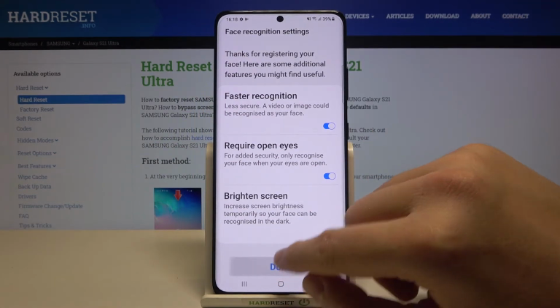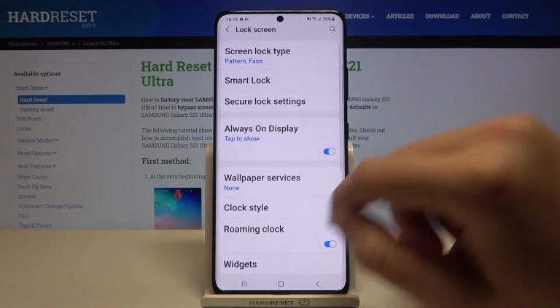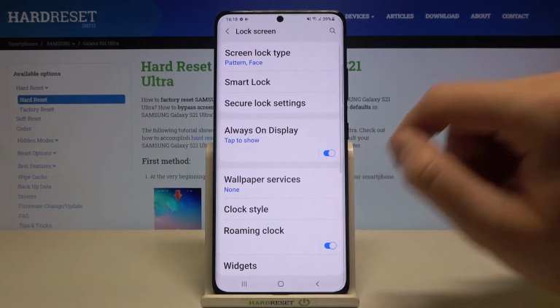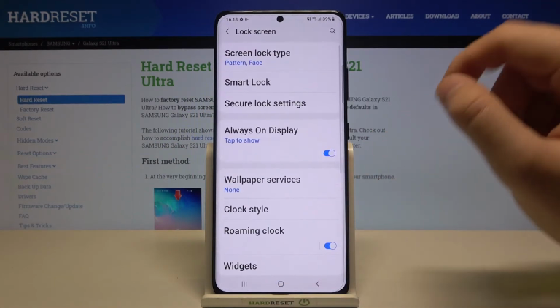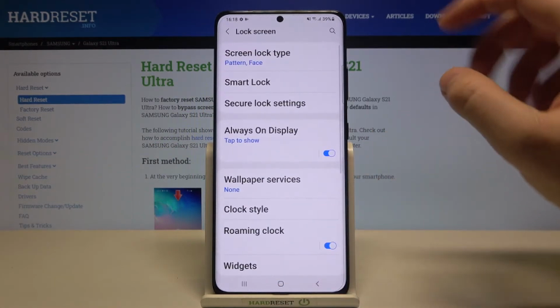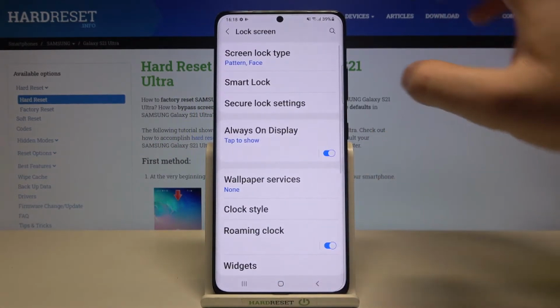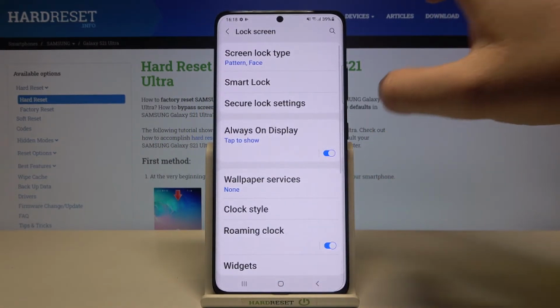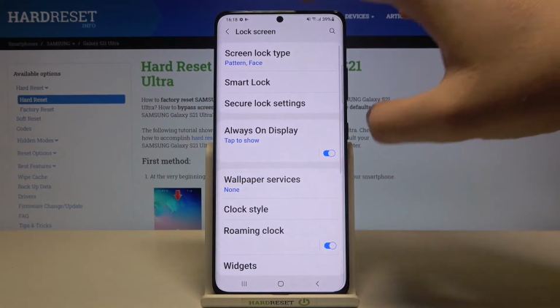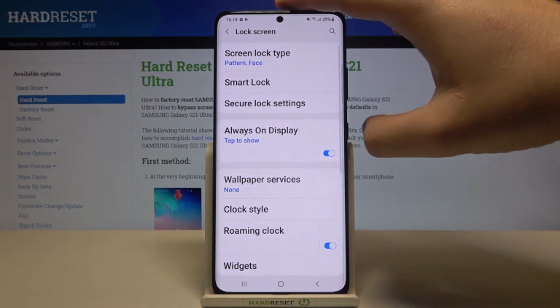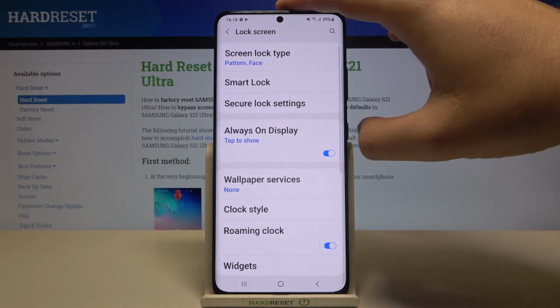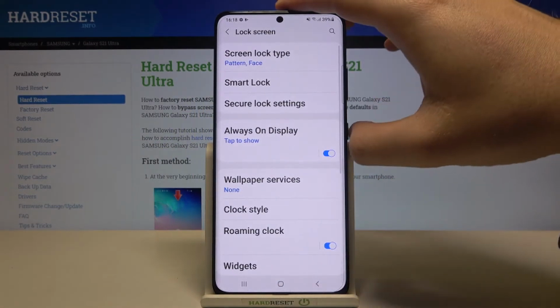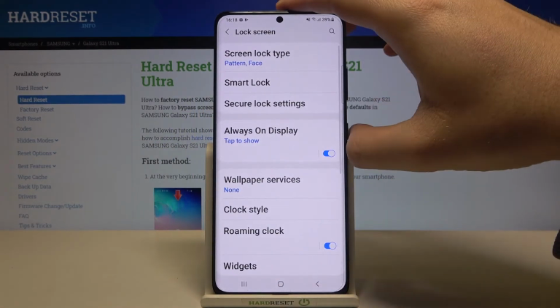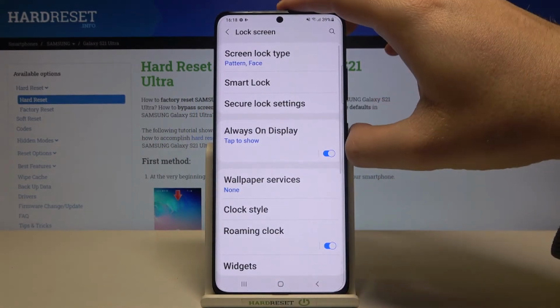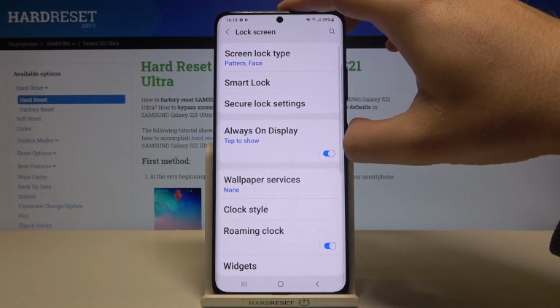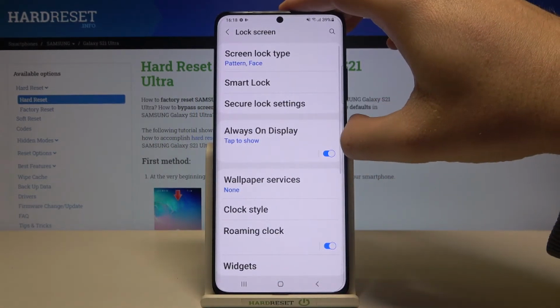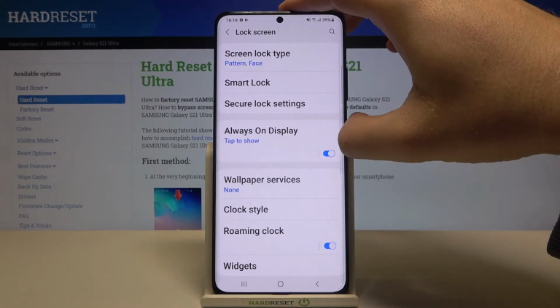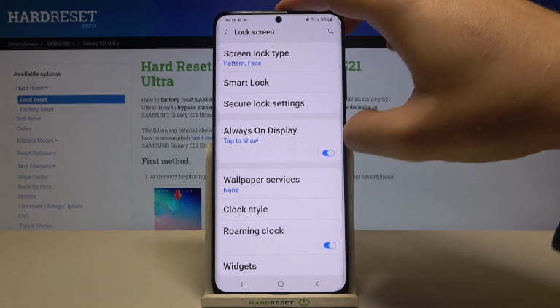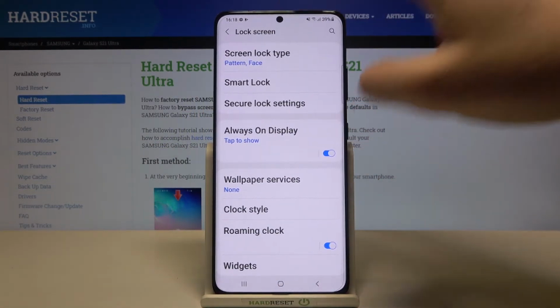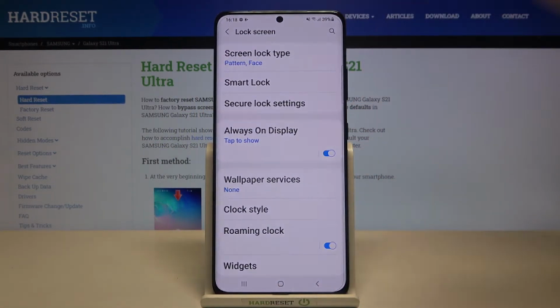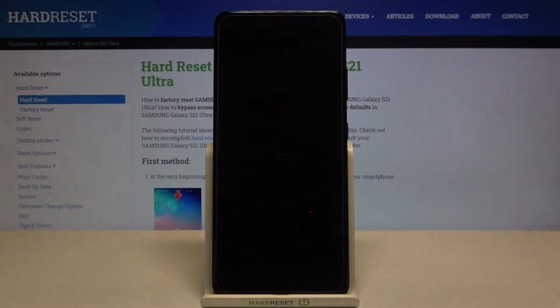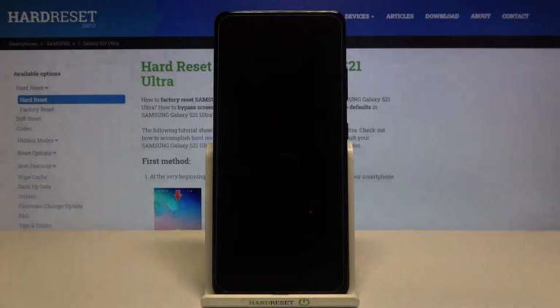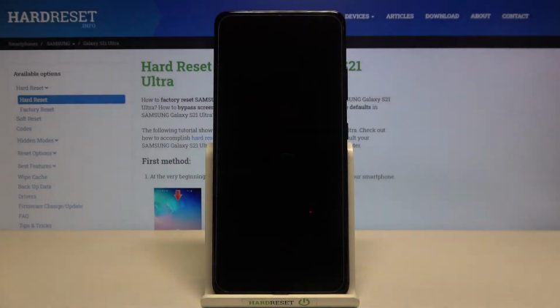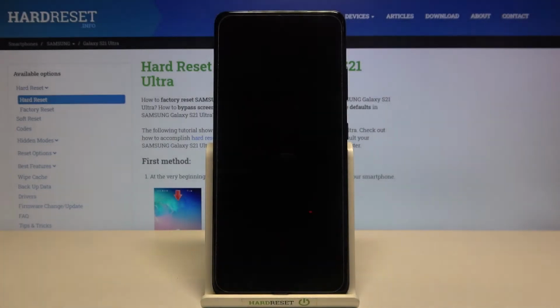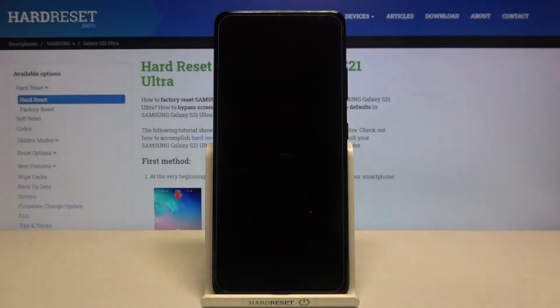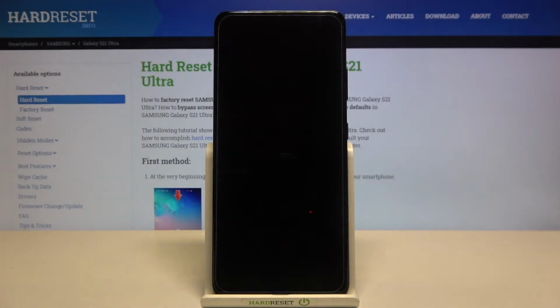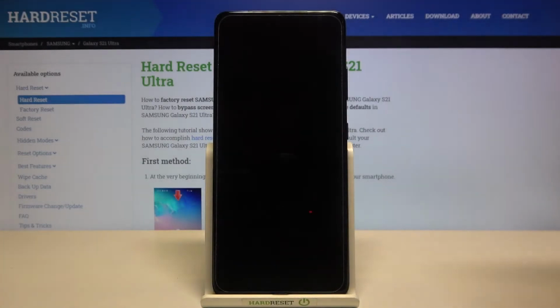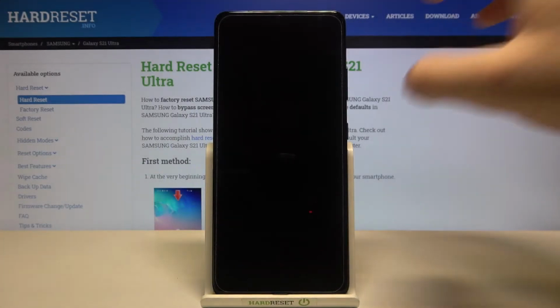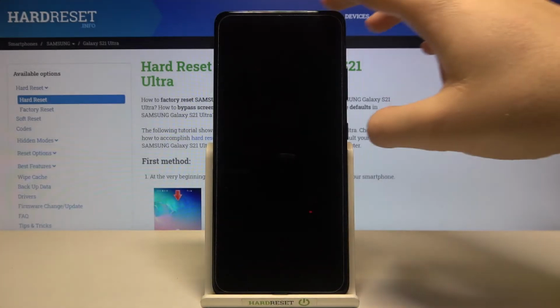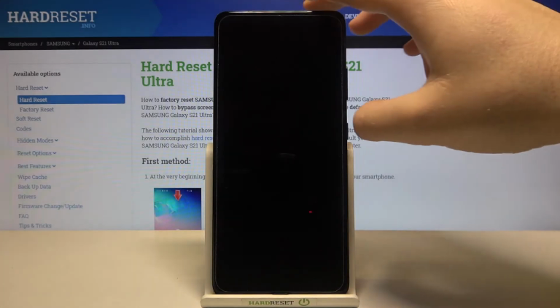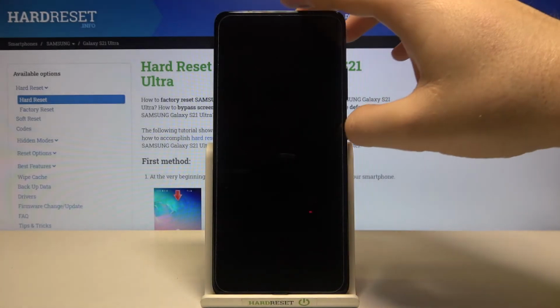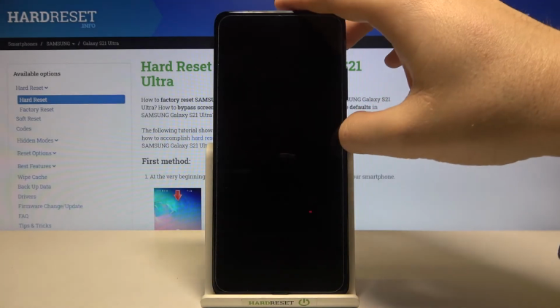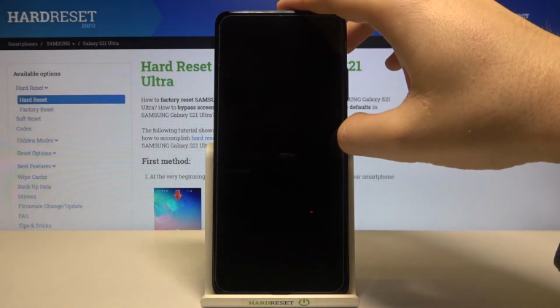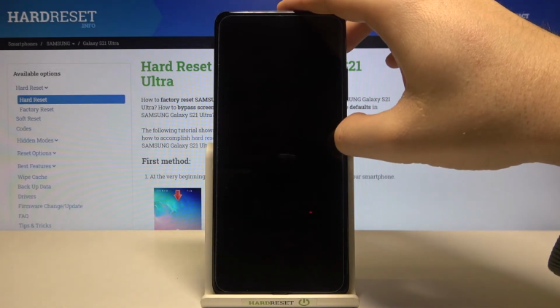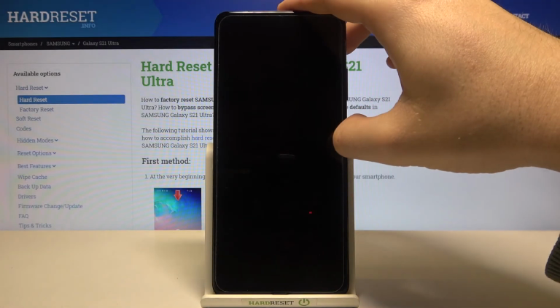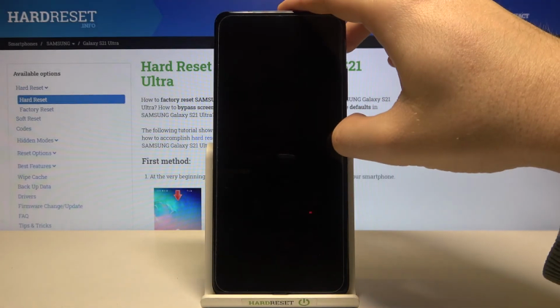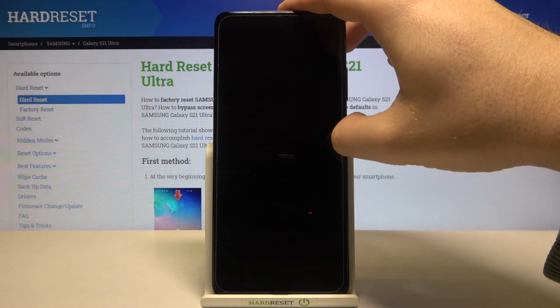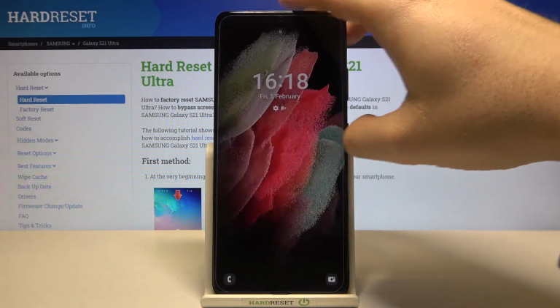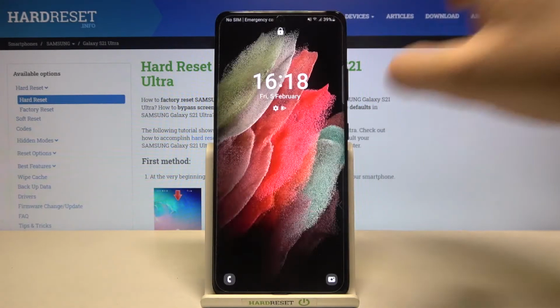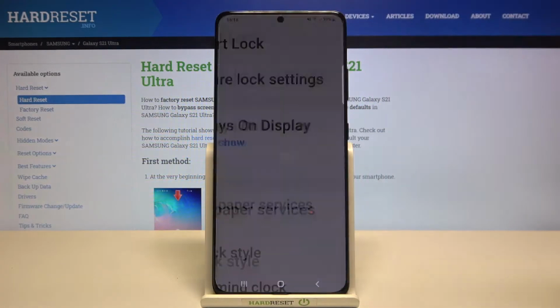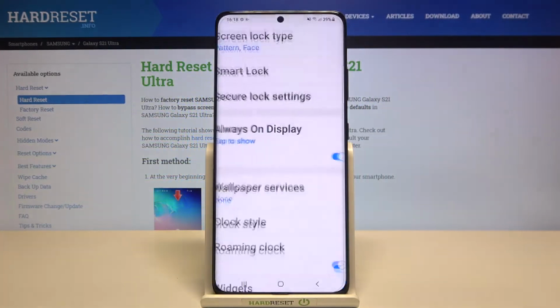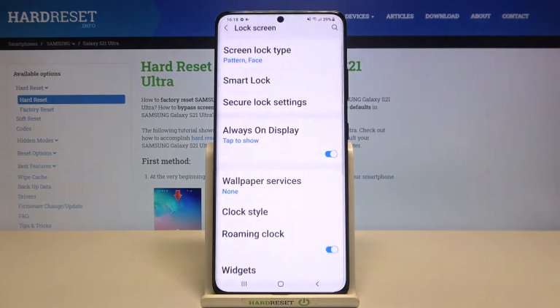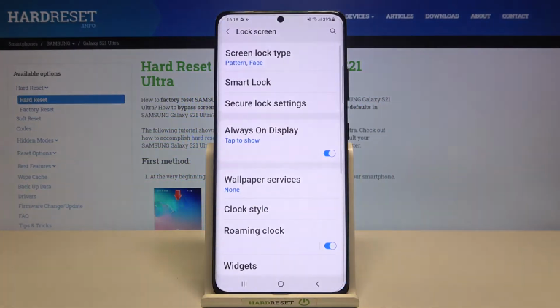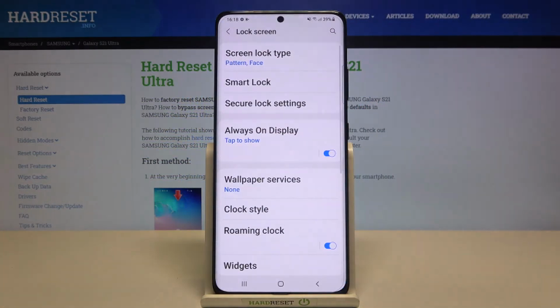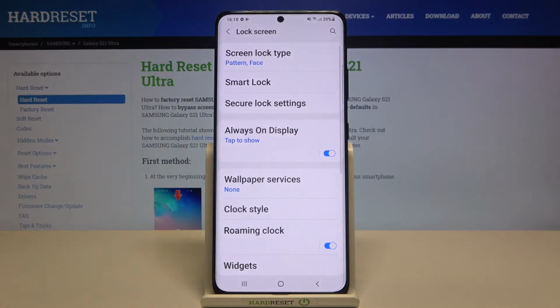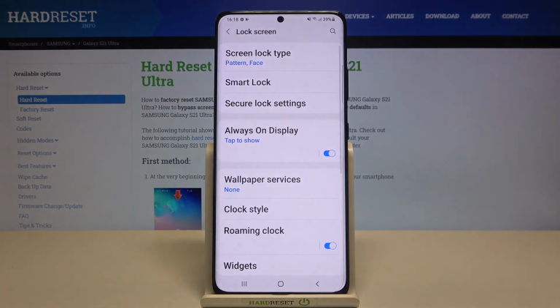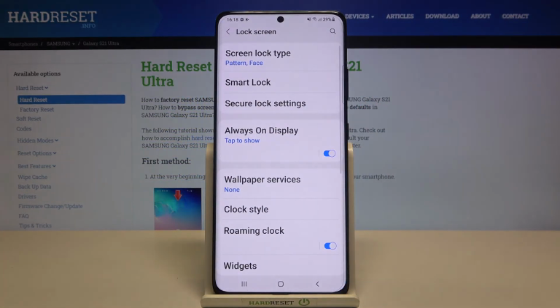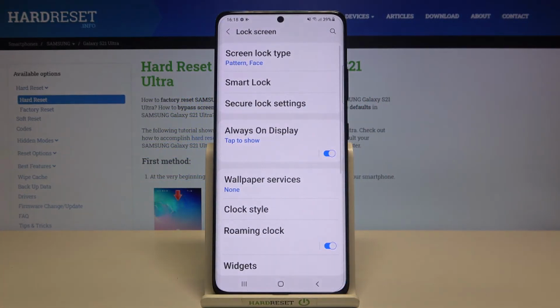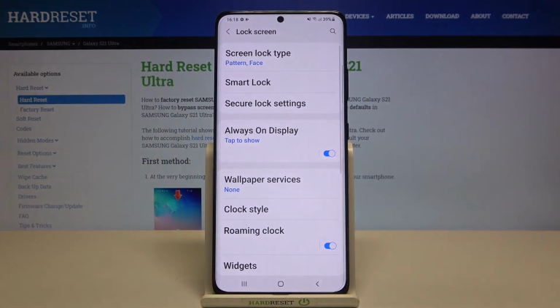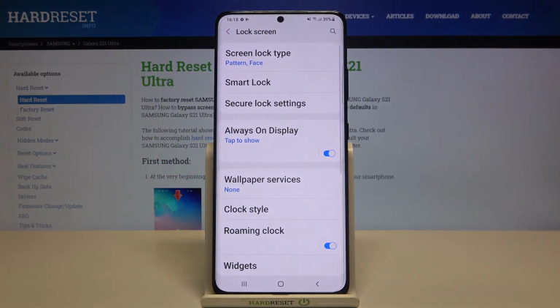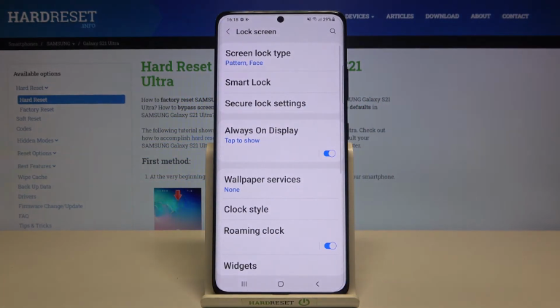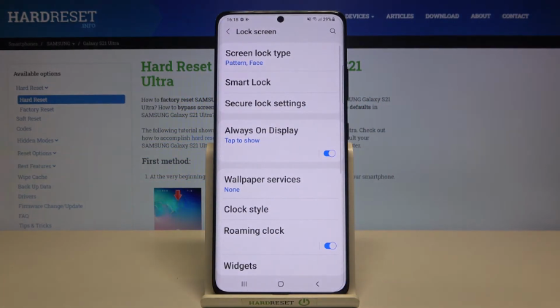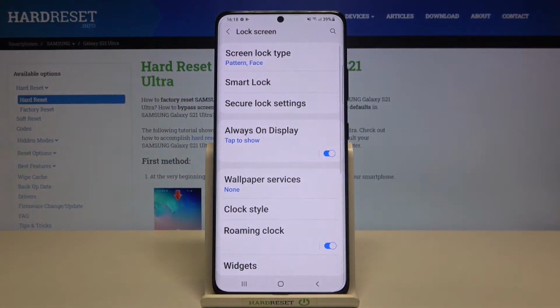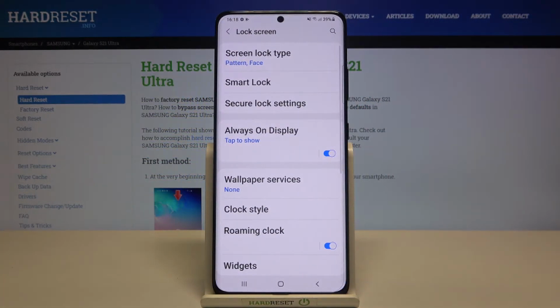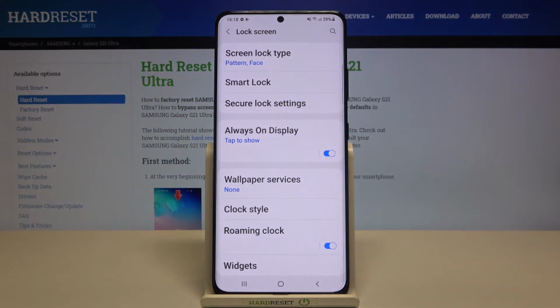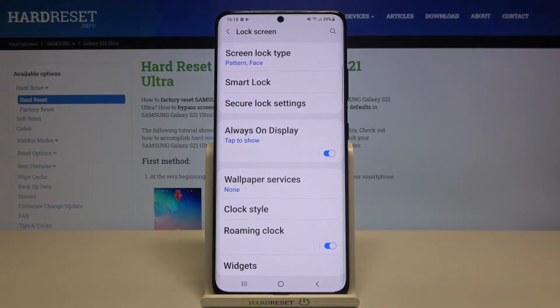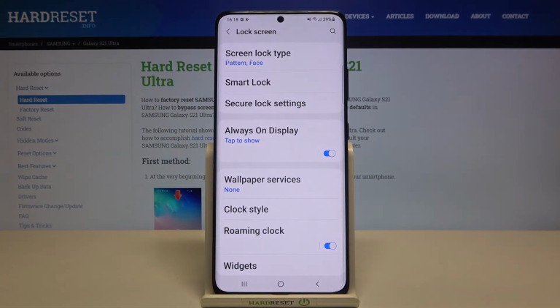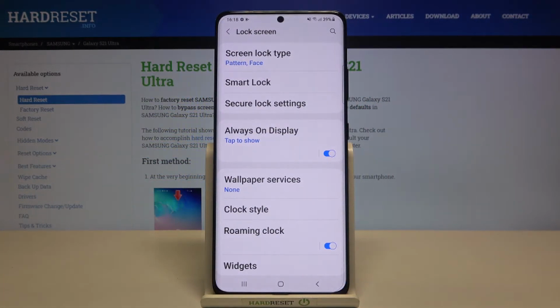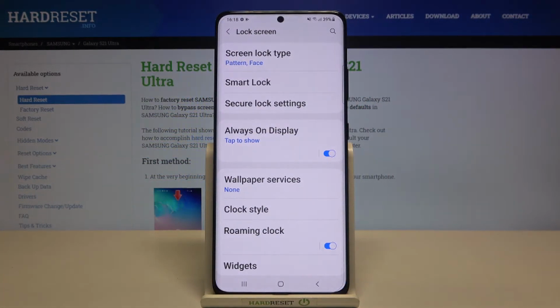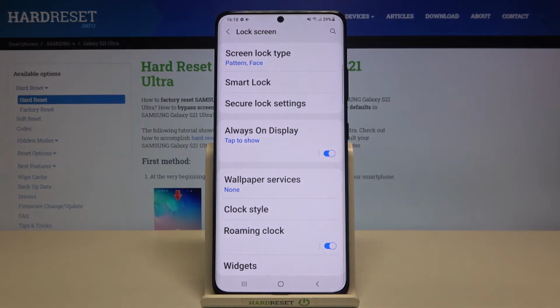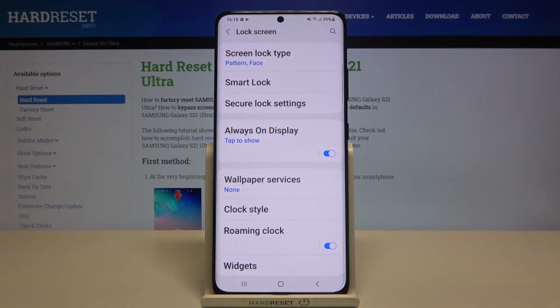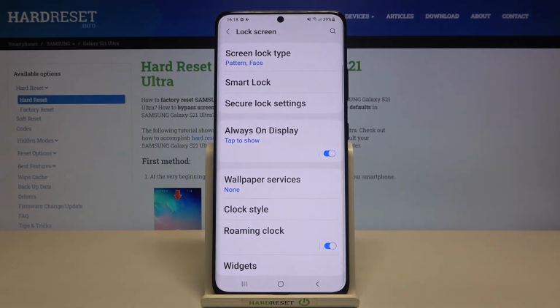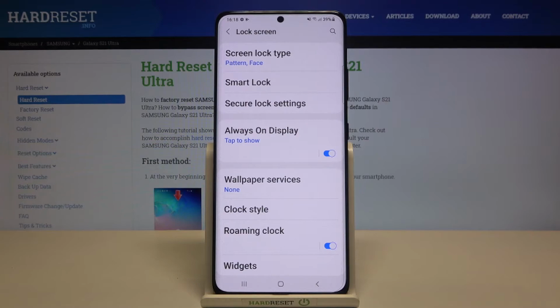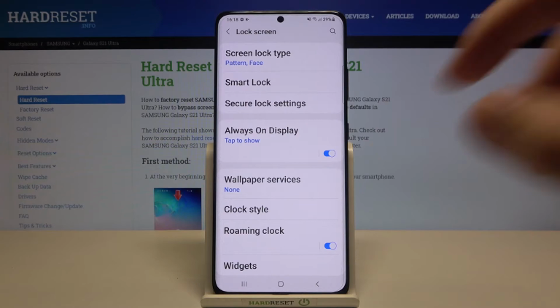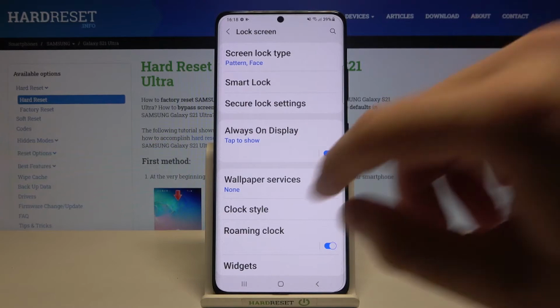Then click Next, tap Done, and then we can simply tap here again — and as you can see, that's how face unlock works on this device.